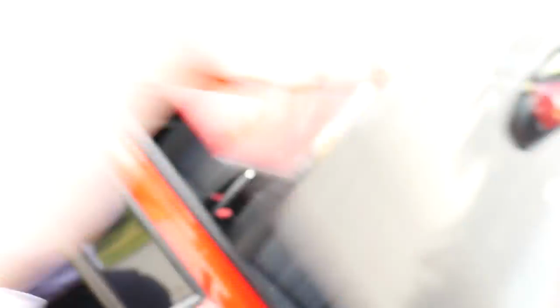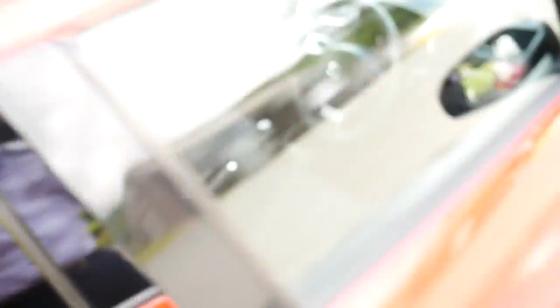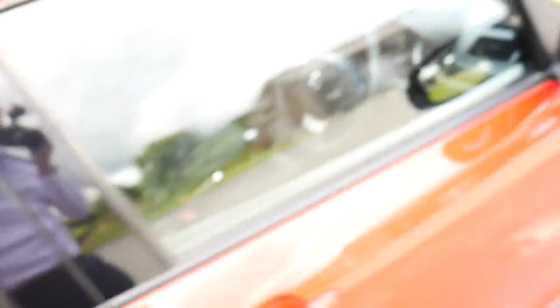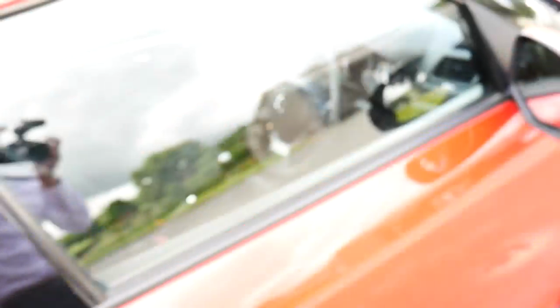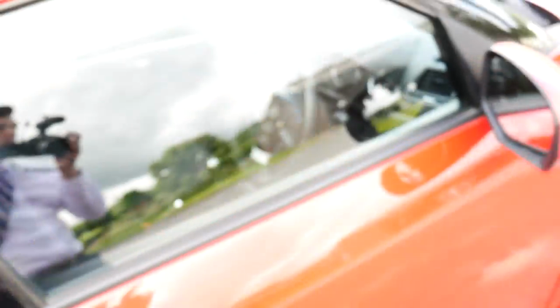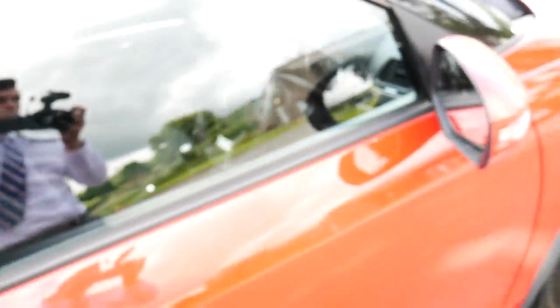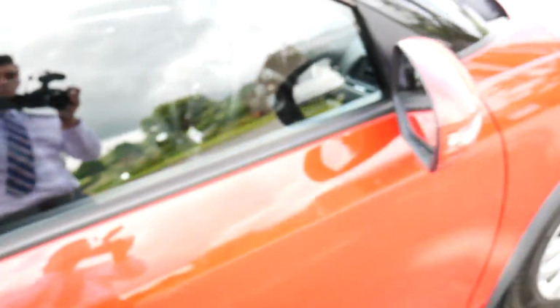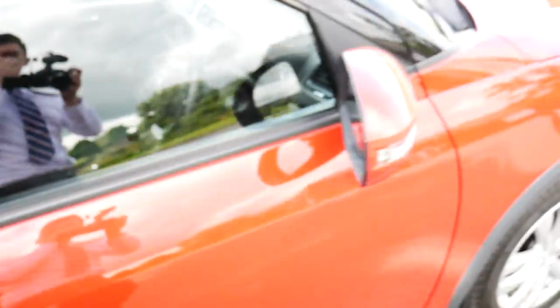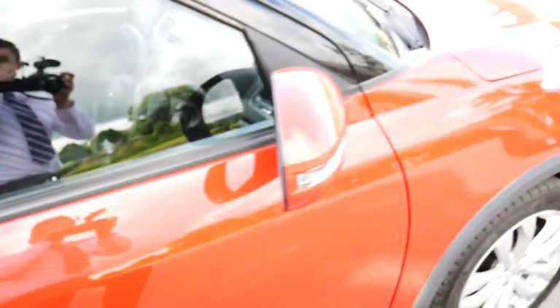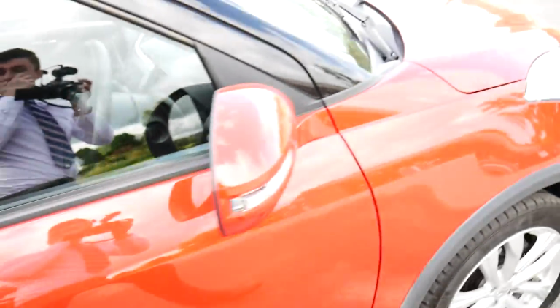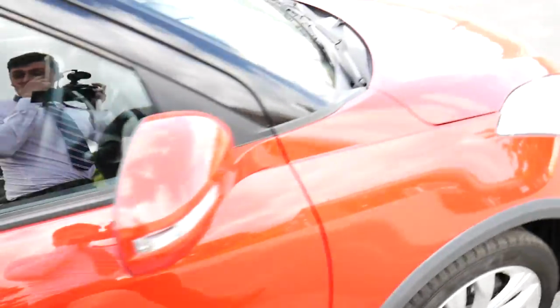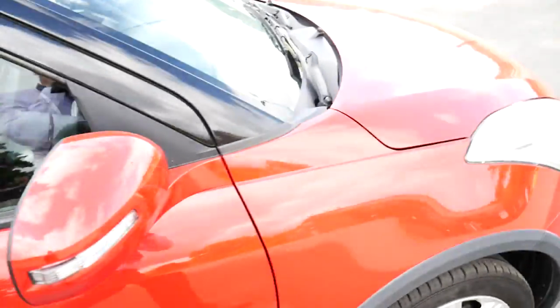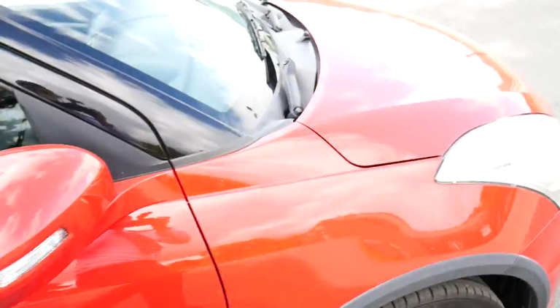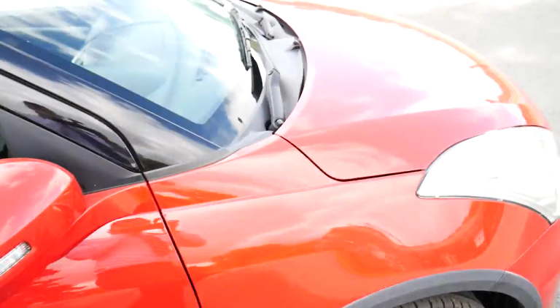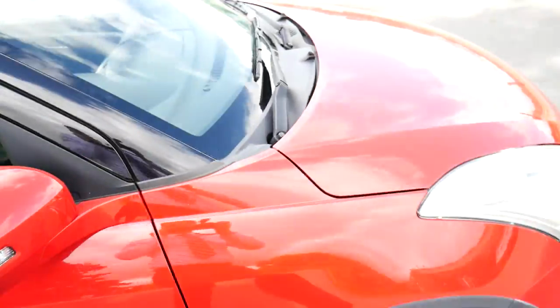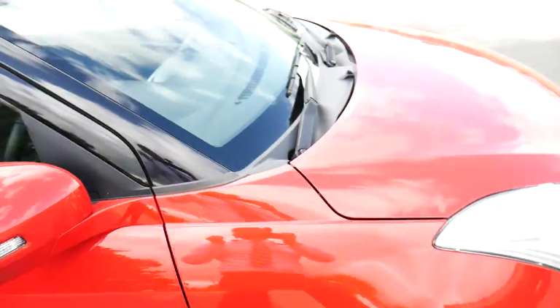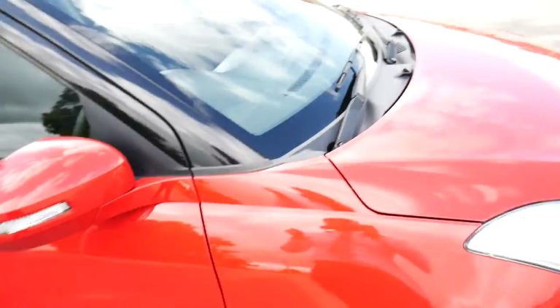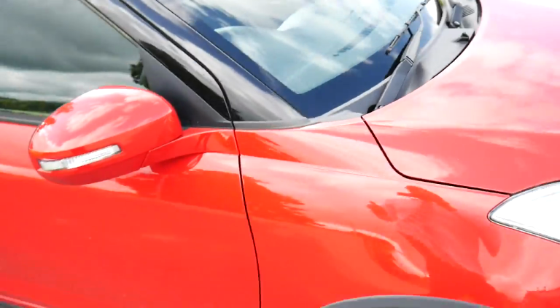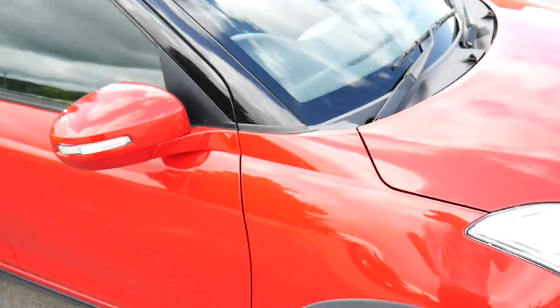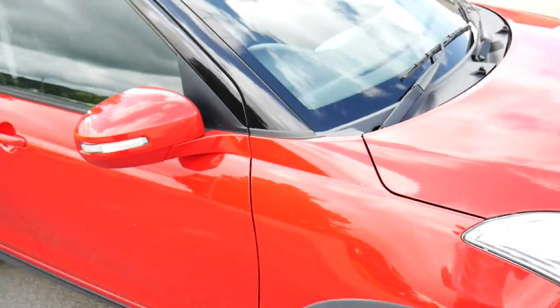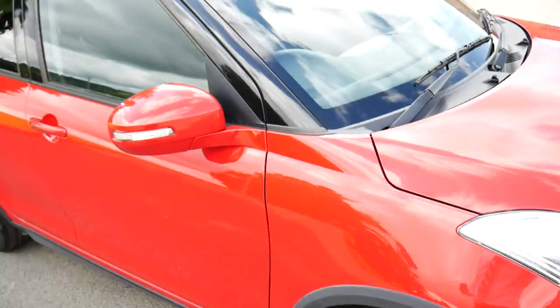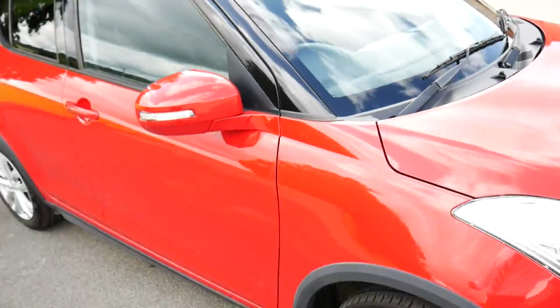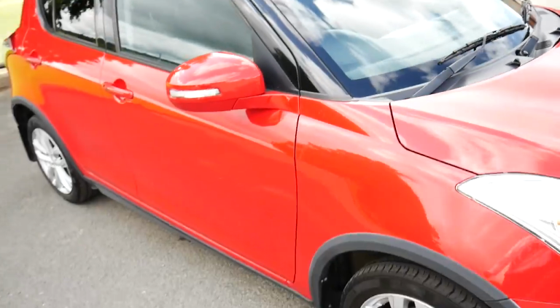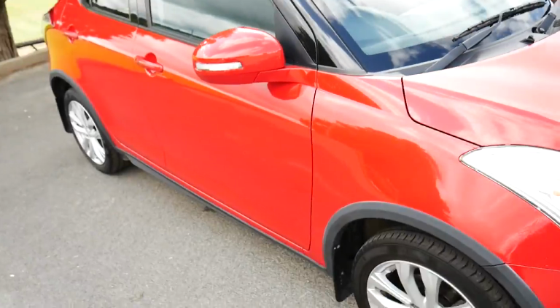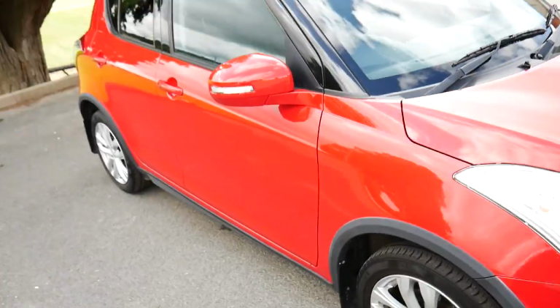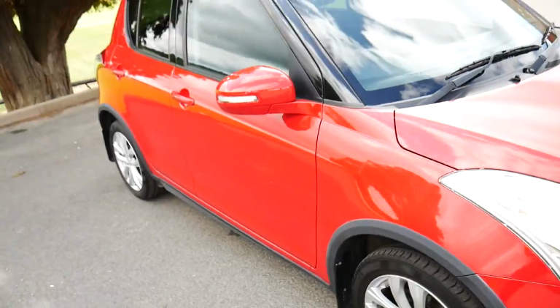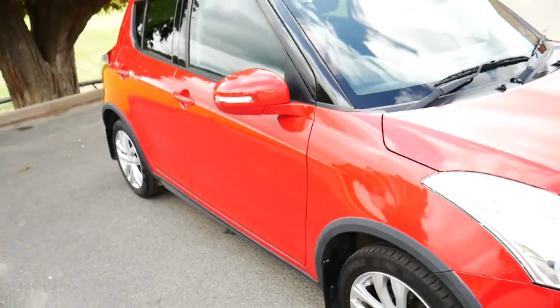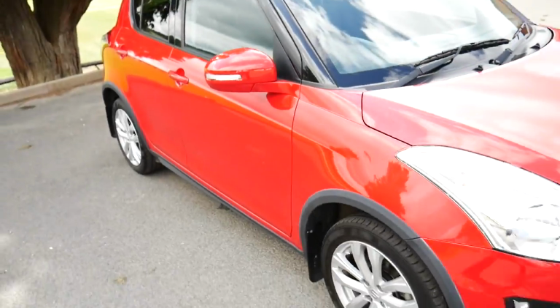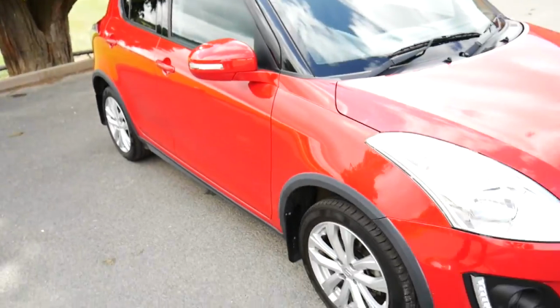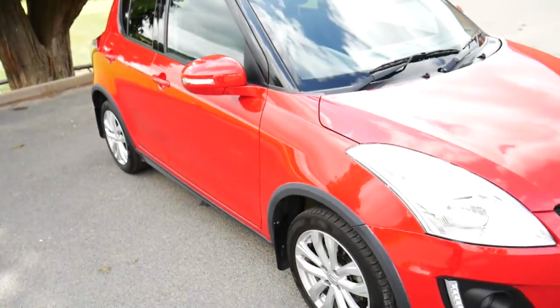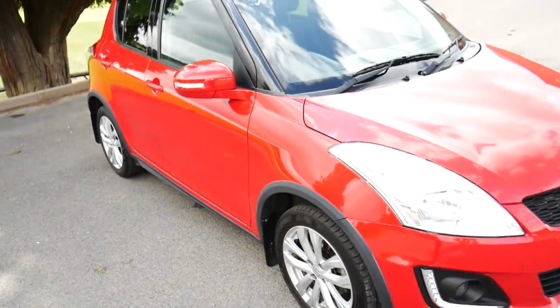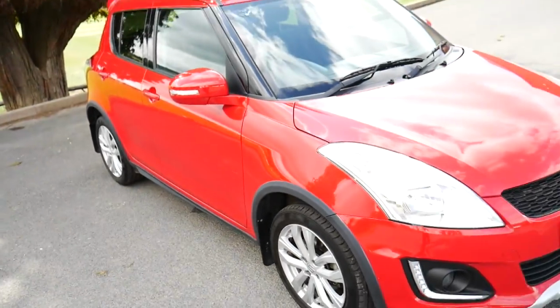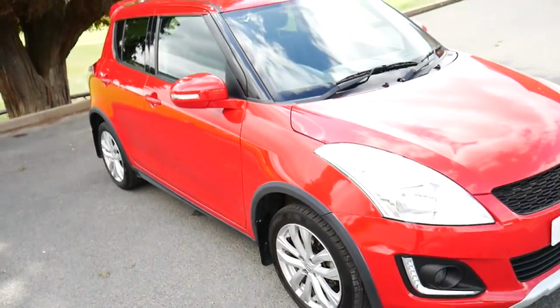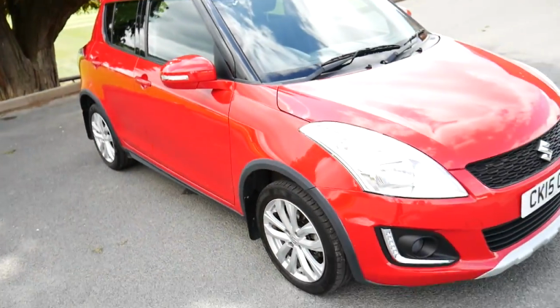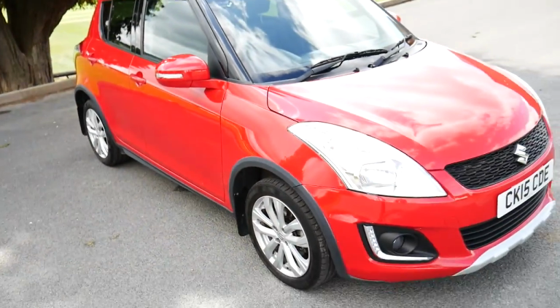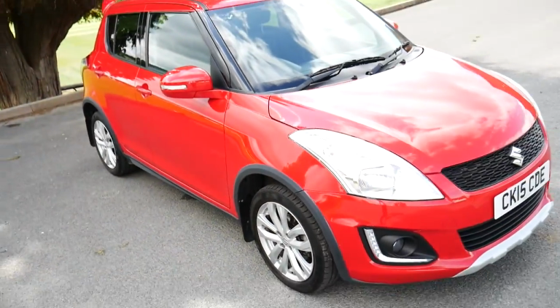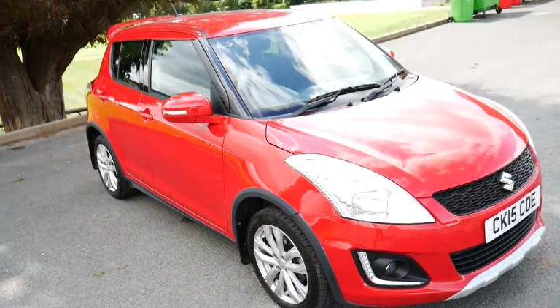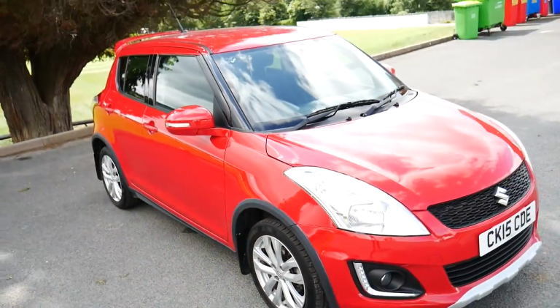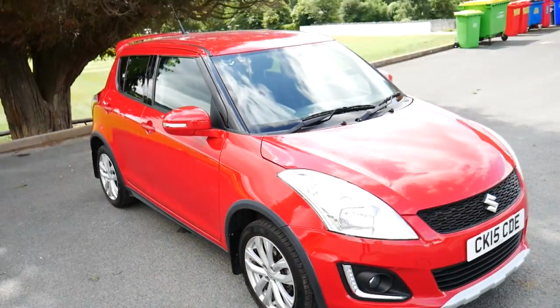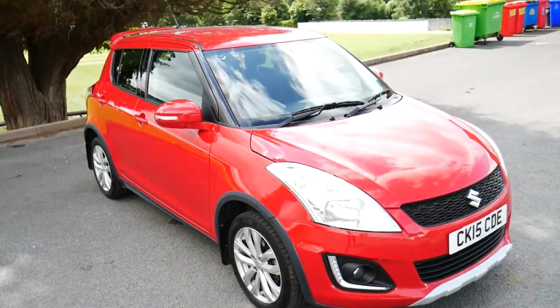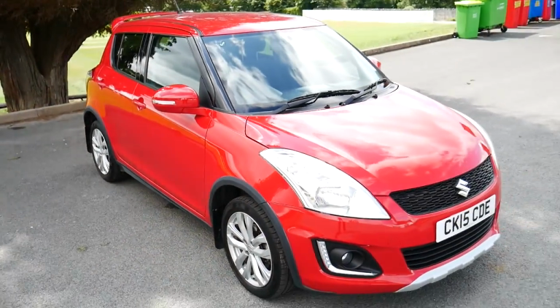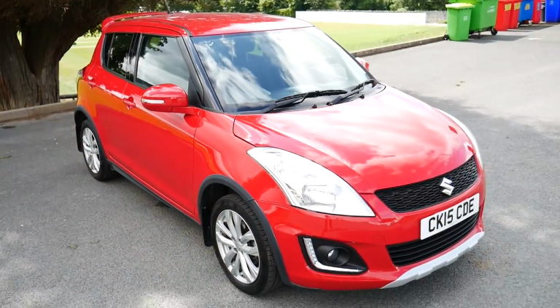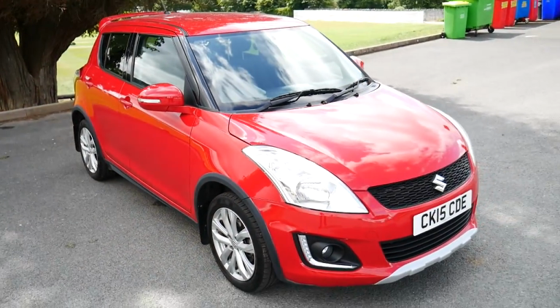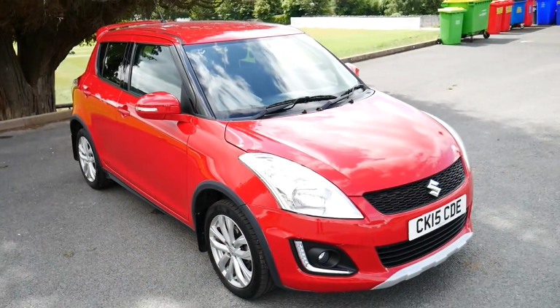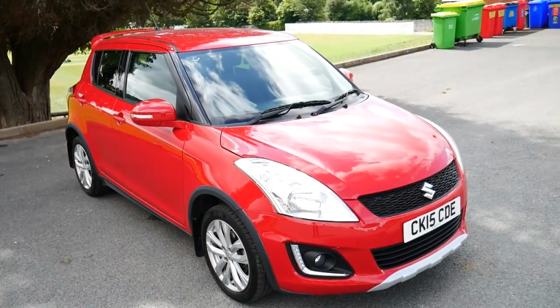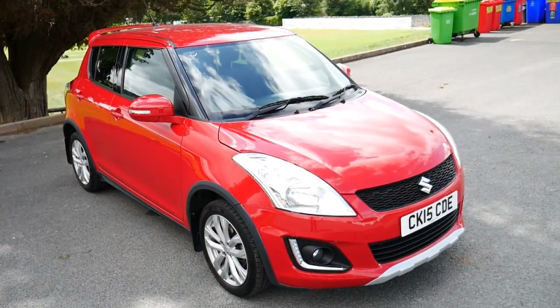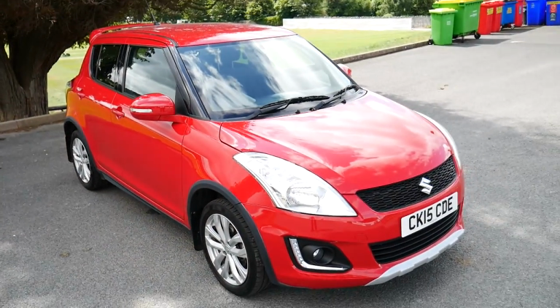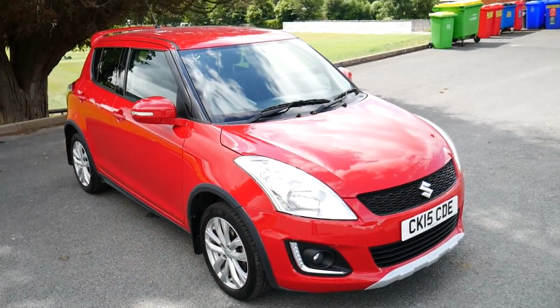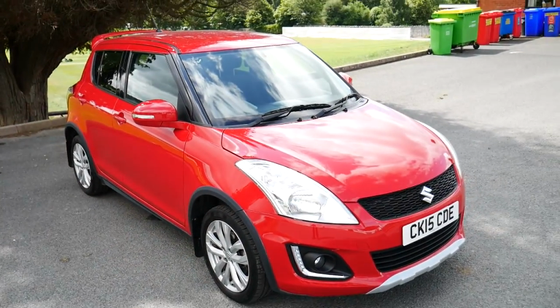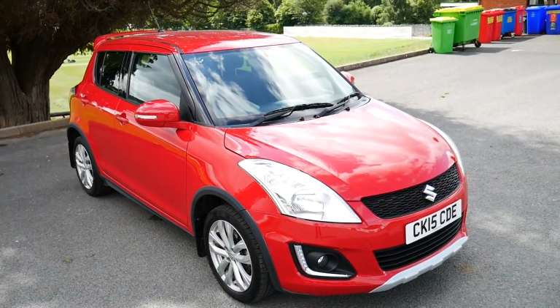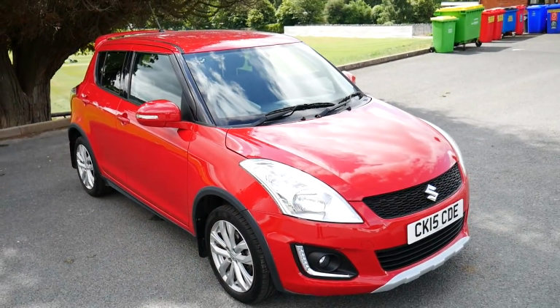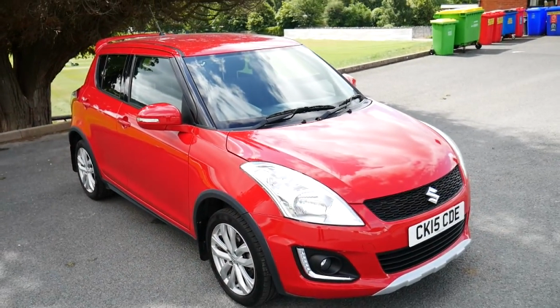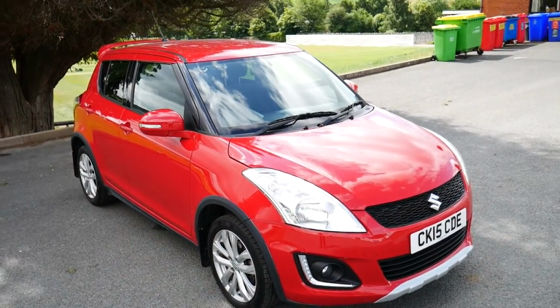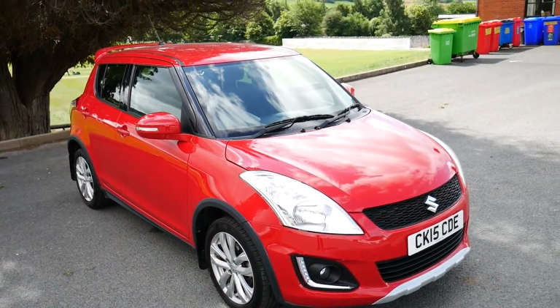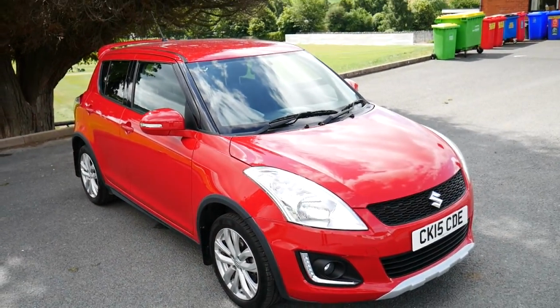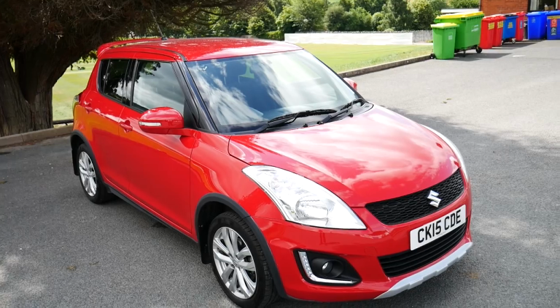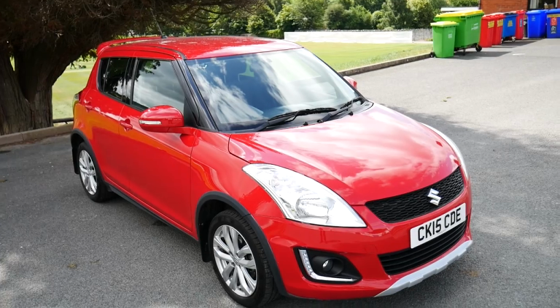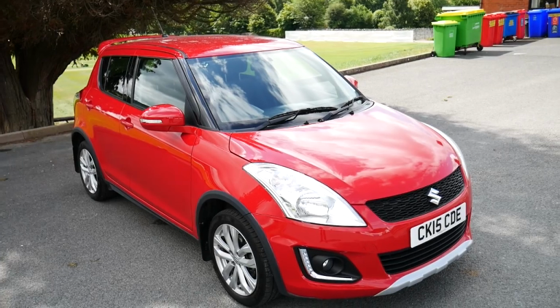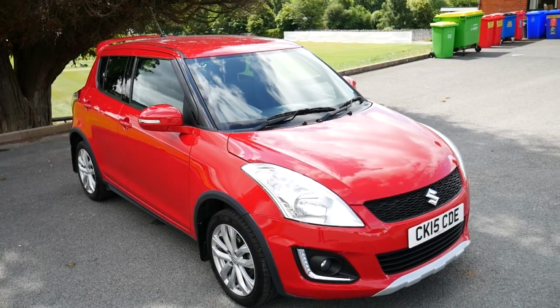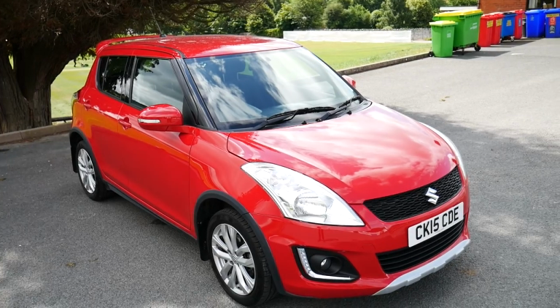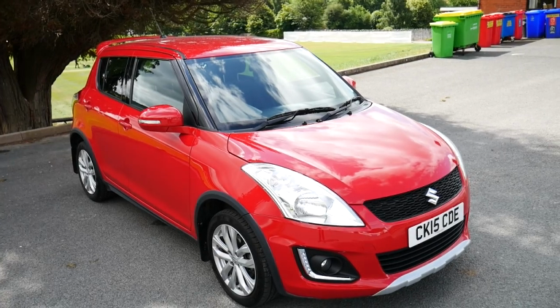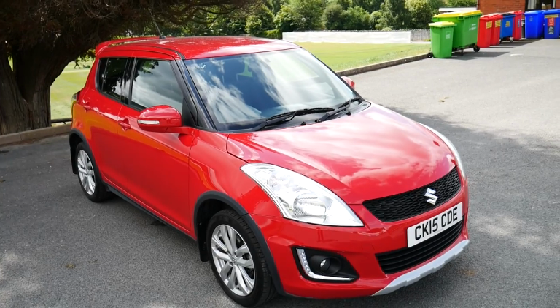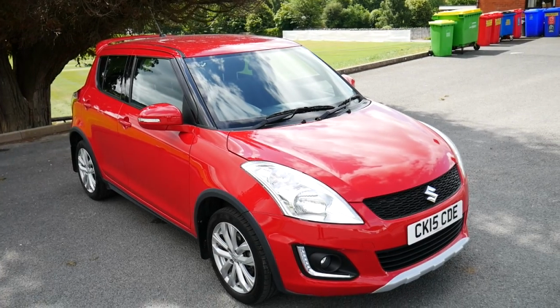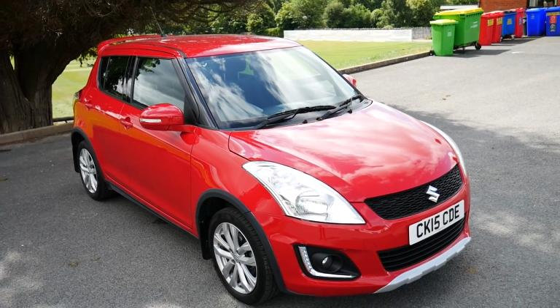This has been our Suzuki Swift 4x4. For more information, visit us at JT Hughes Newtown.